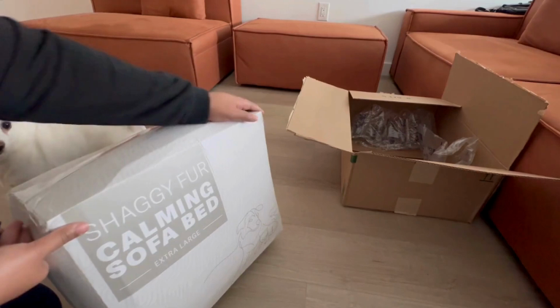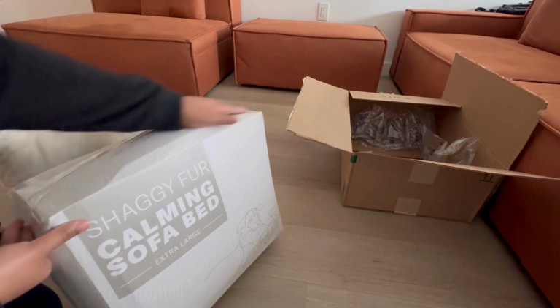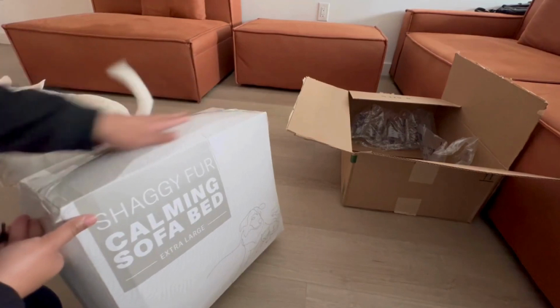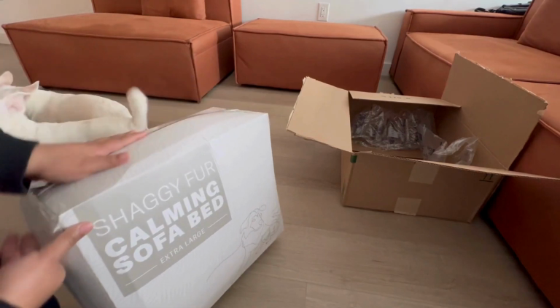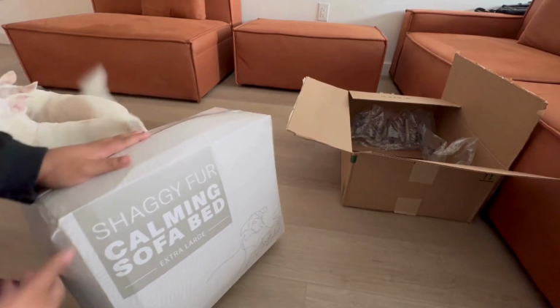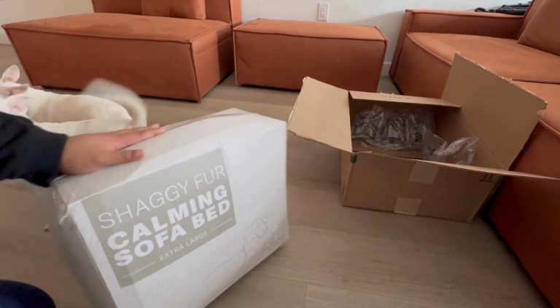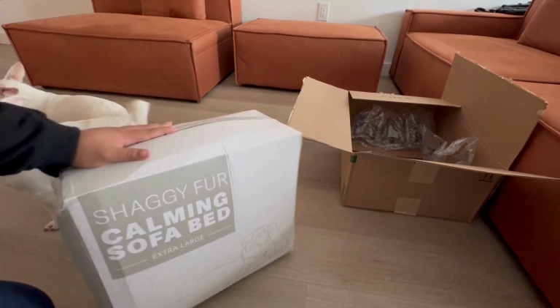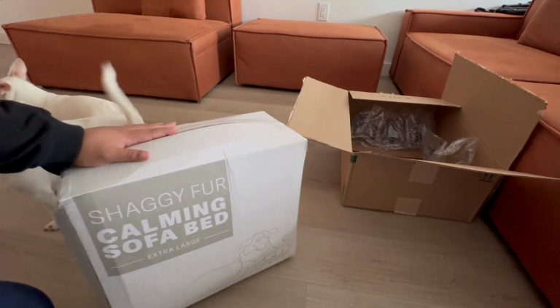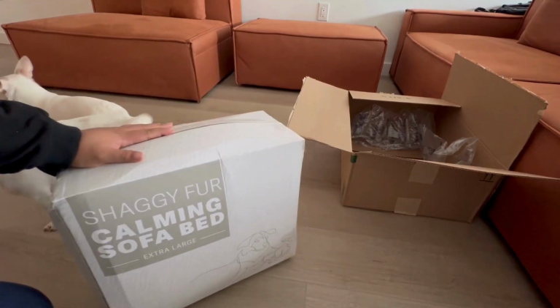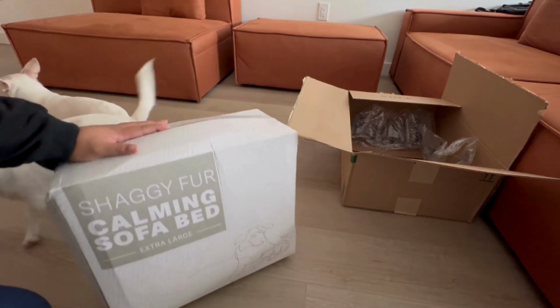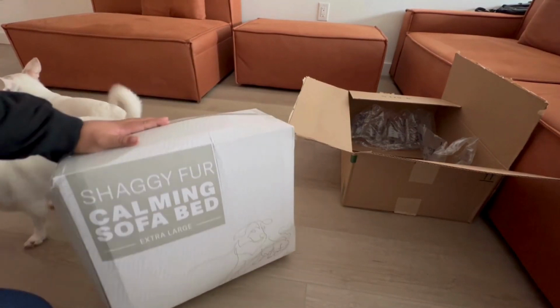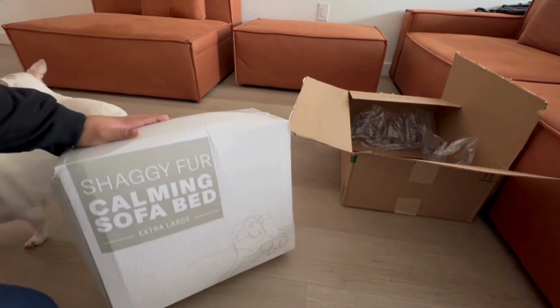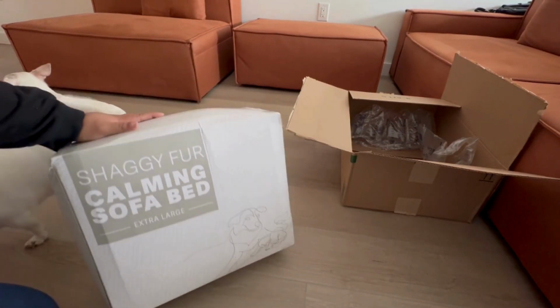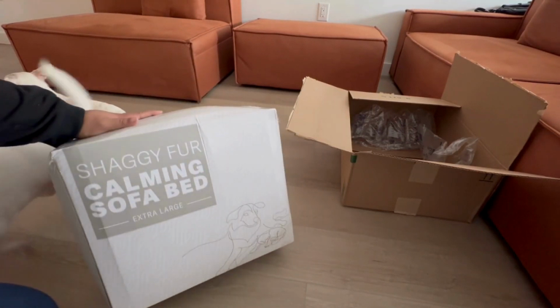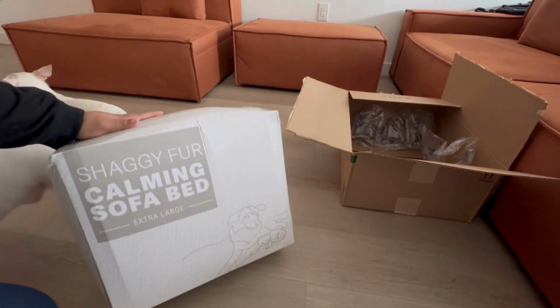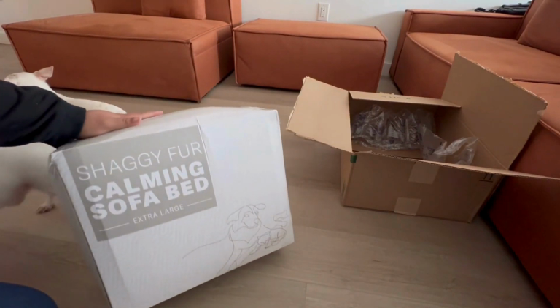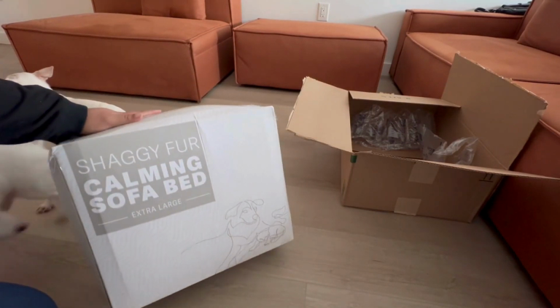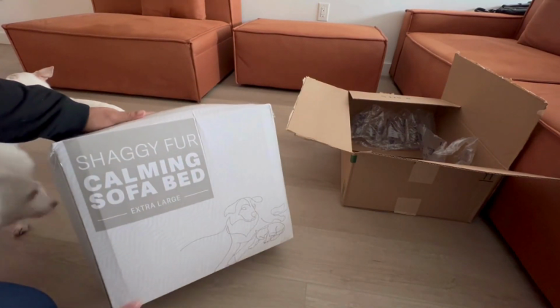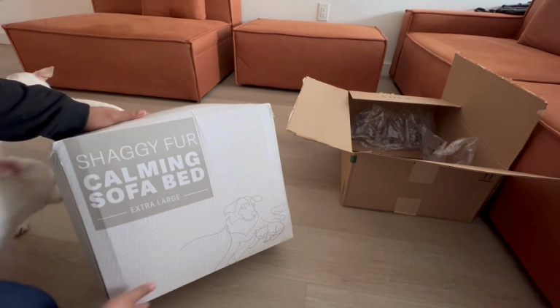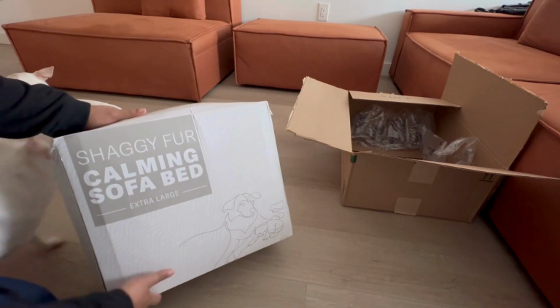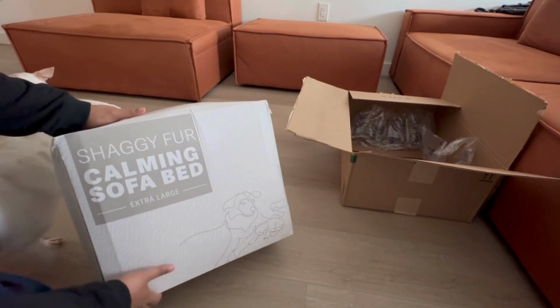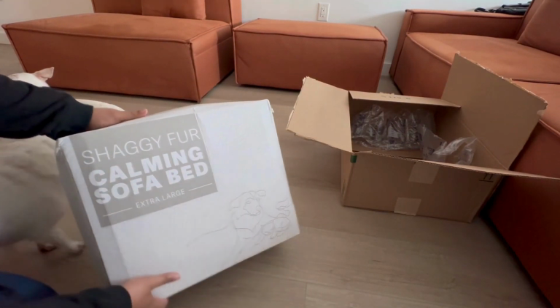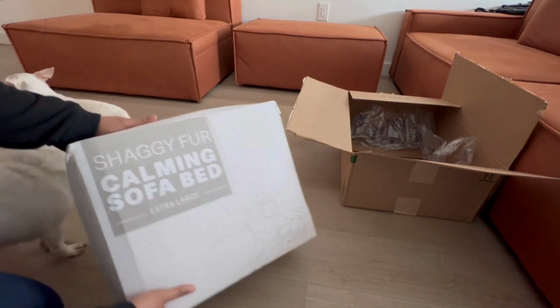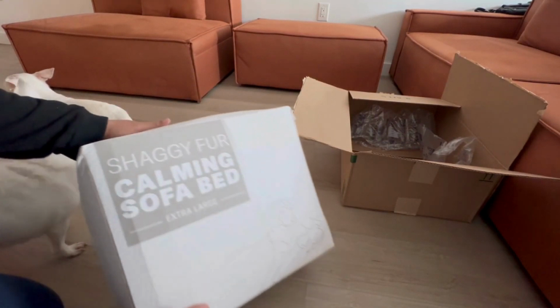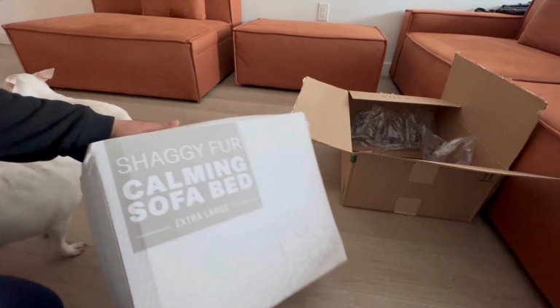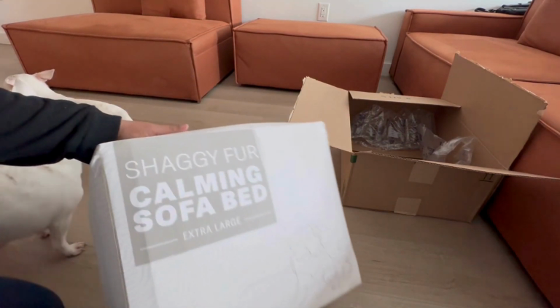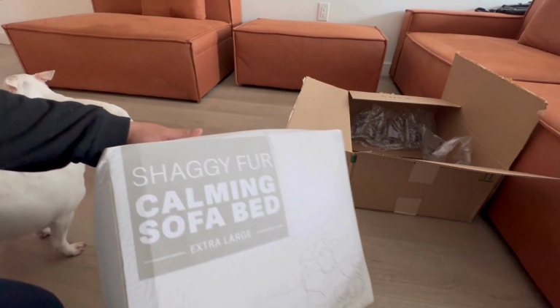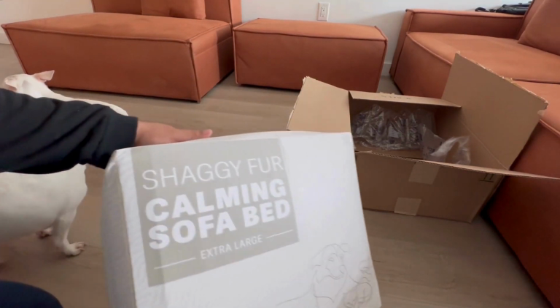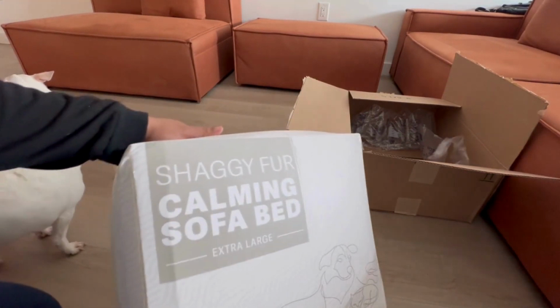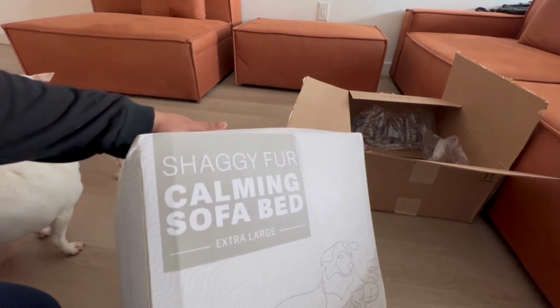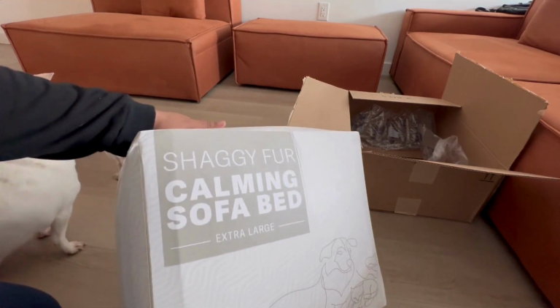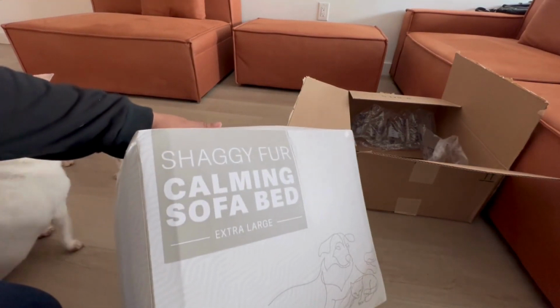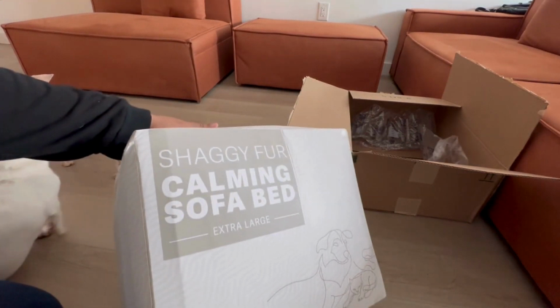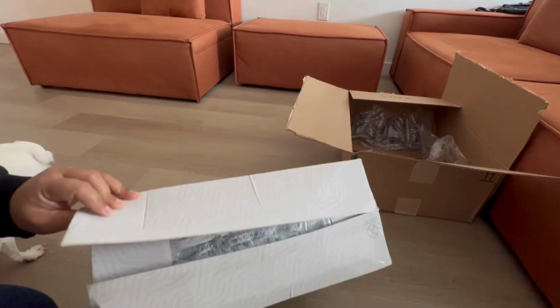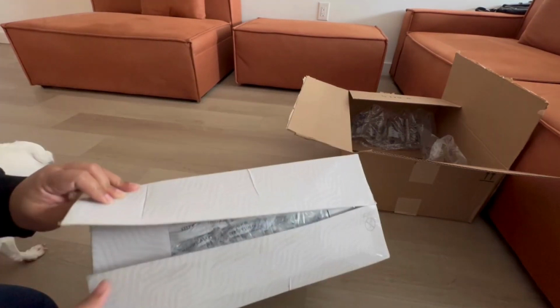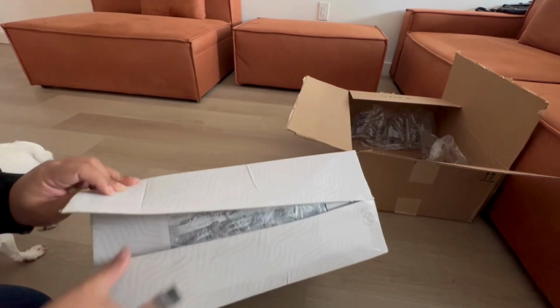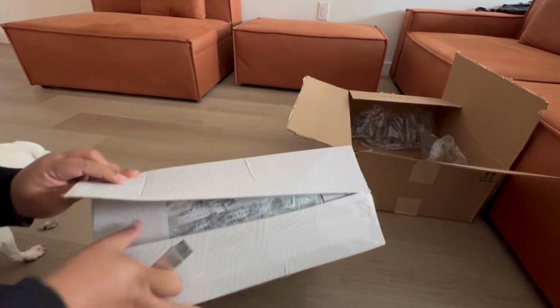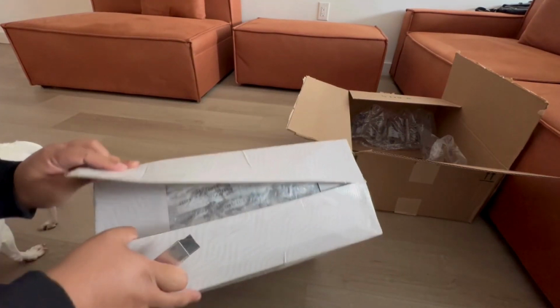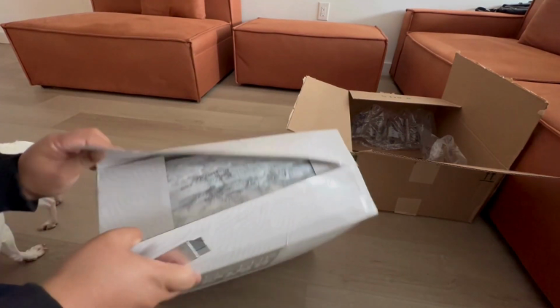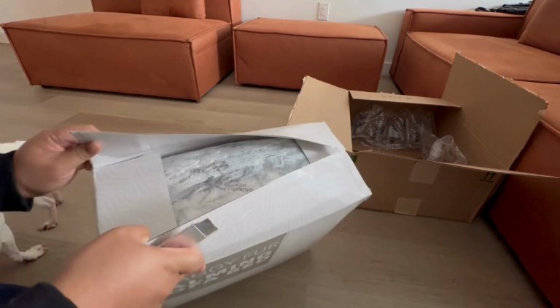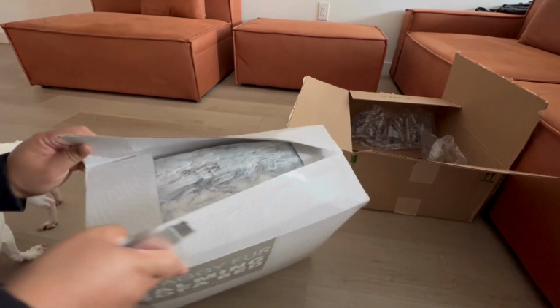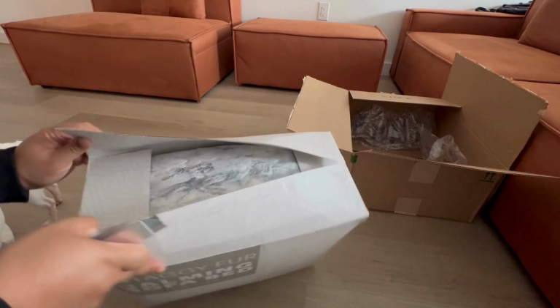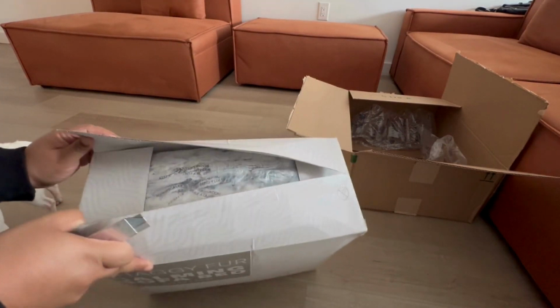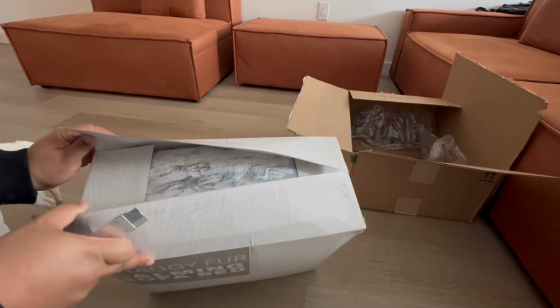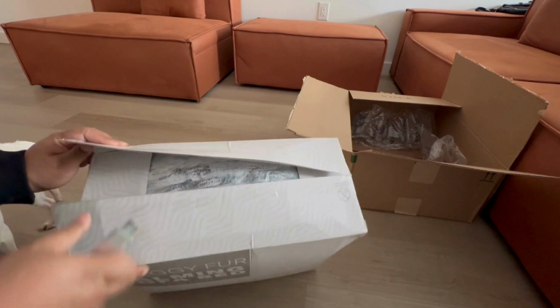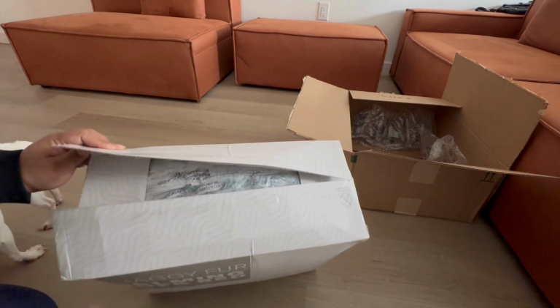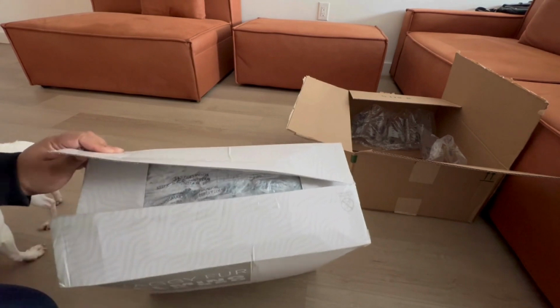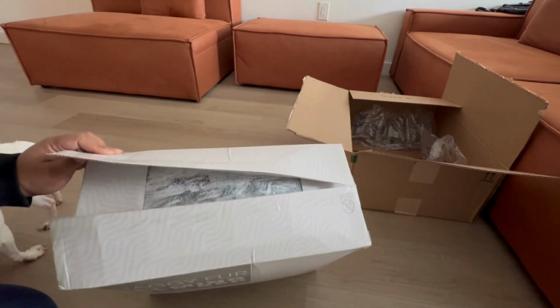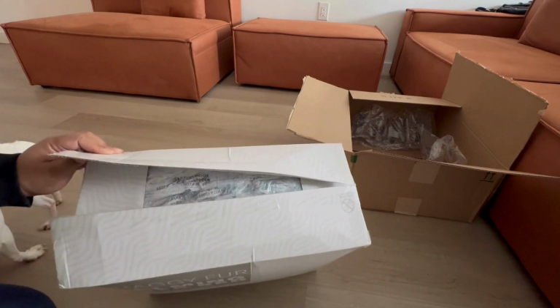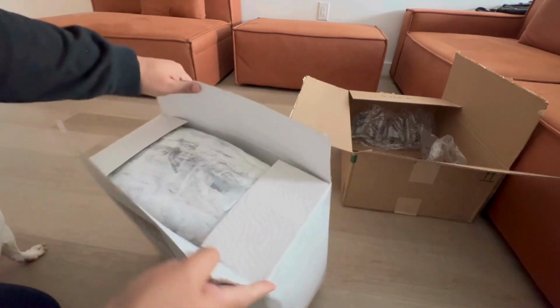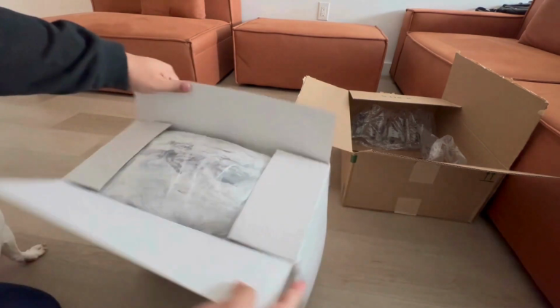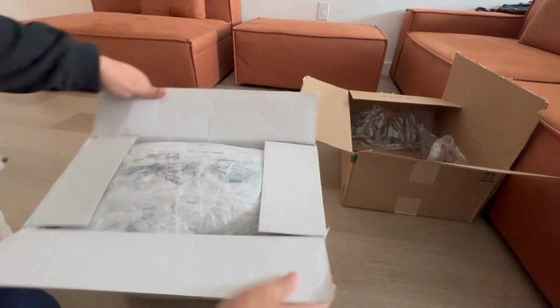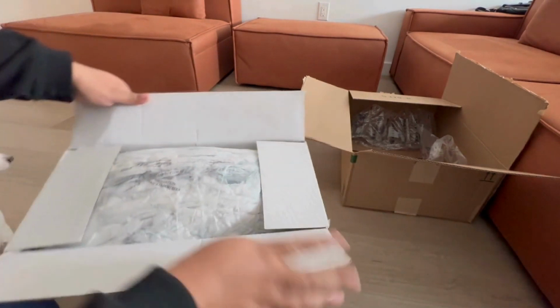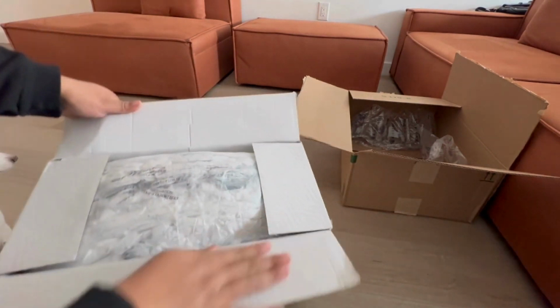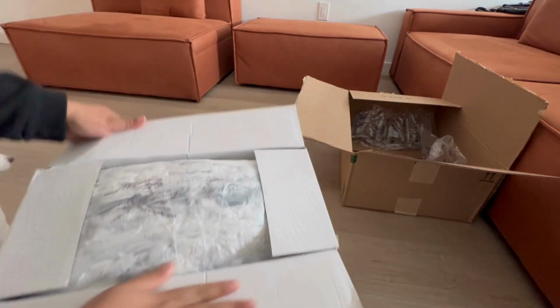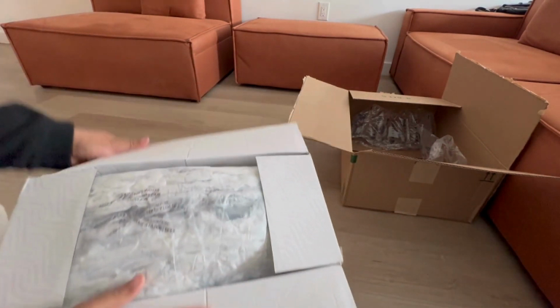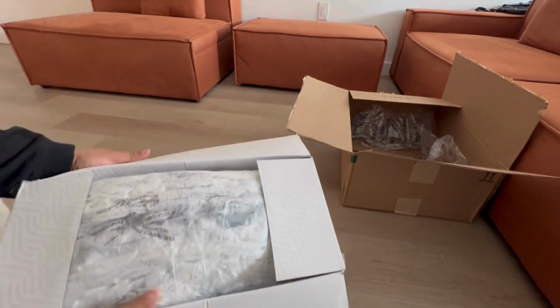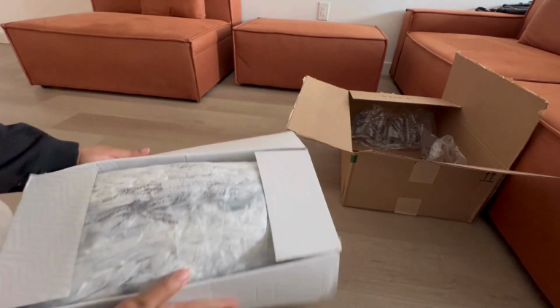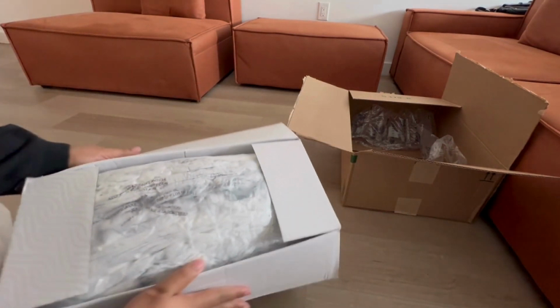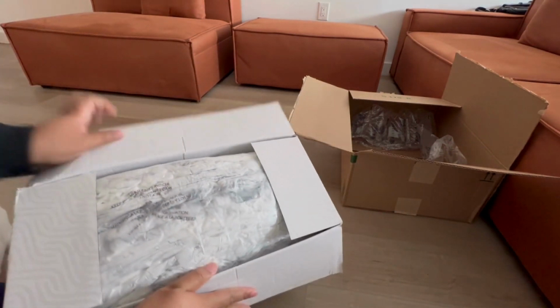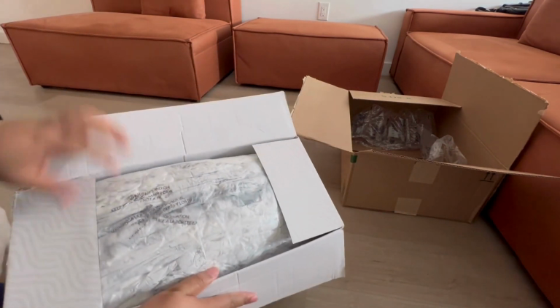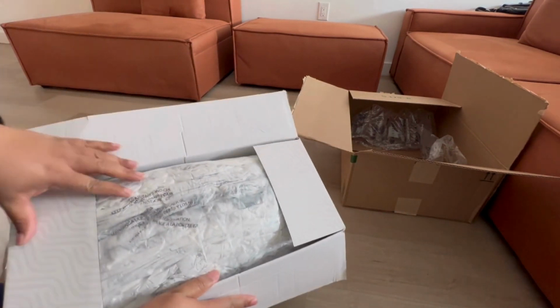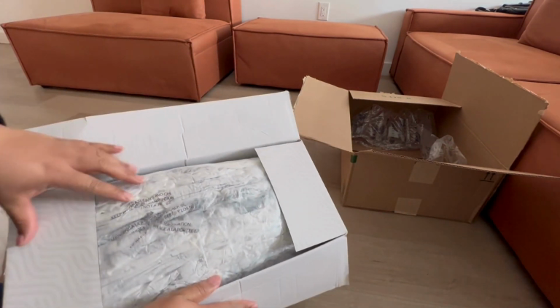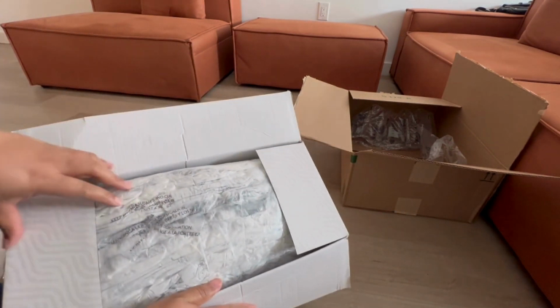As a dog mom, I'm always on the lookout for the perfect cushion for my fur babies, whether it's a cozy blanket, a plush pillow, or a comfy bed.